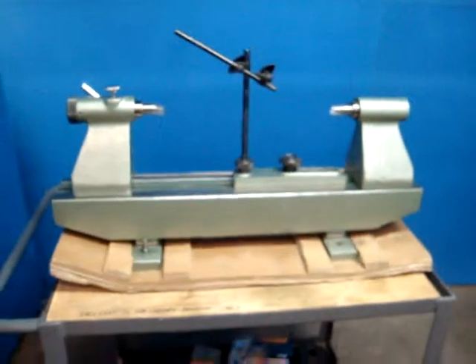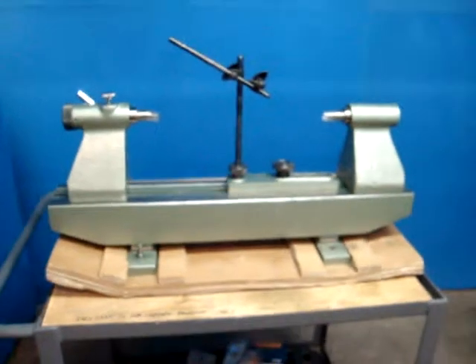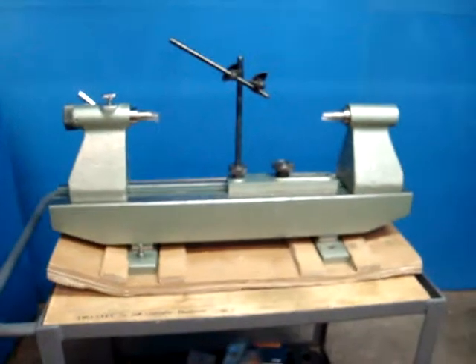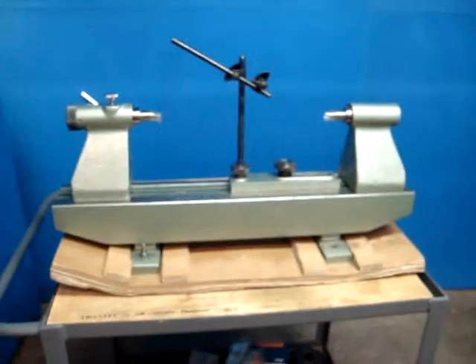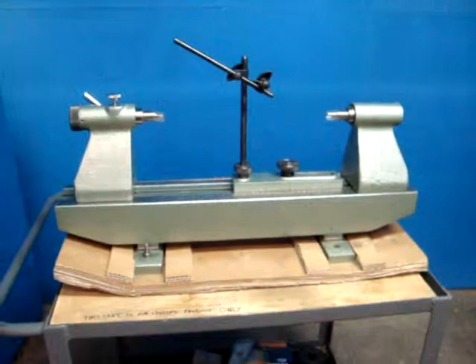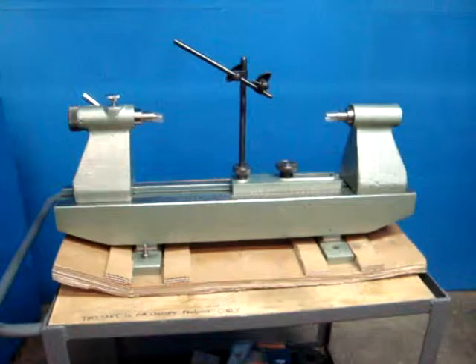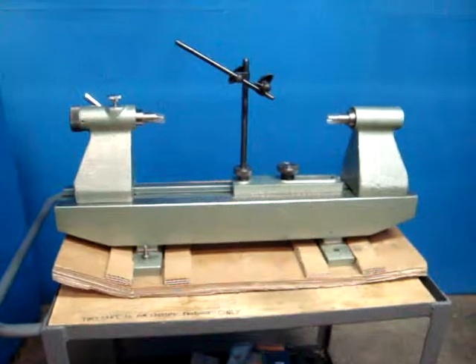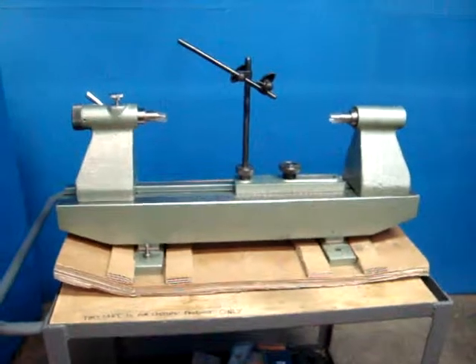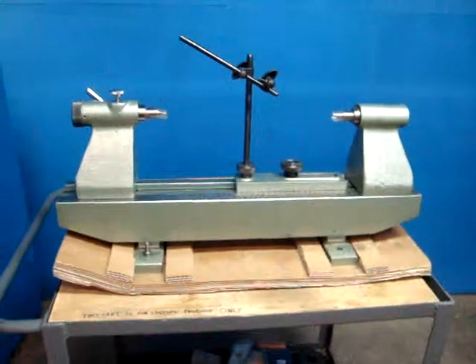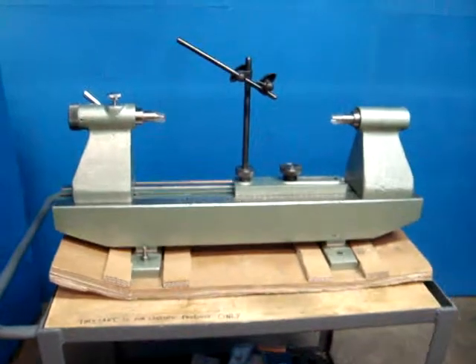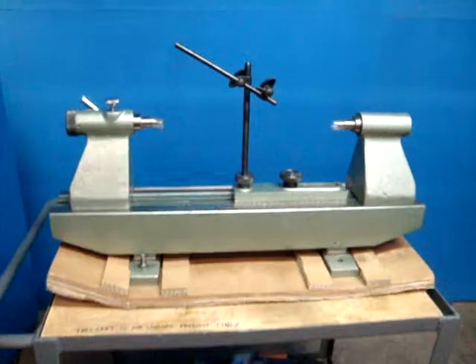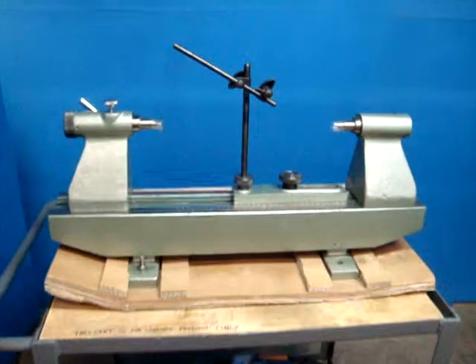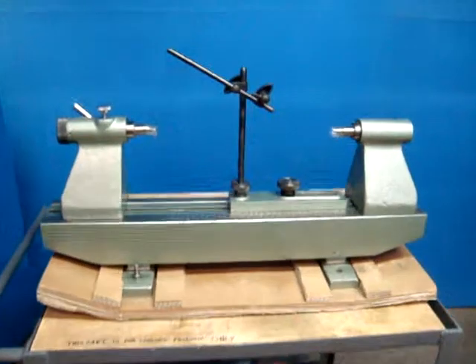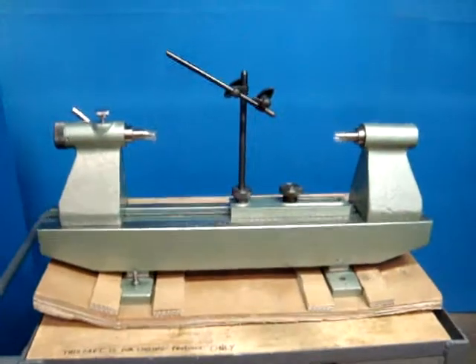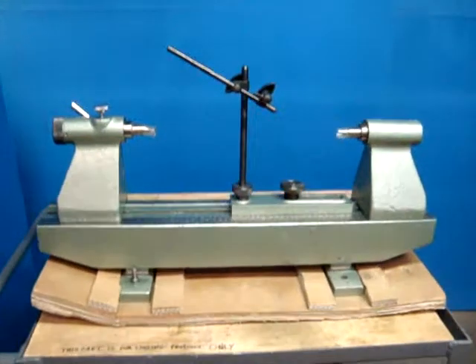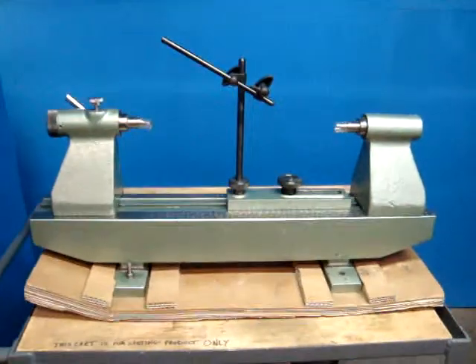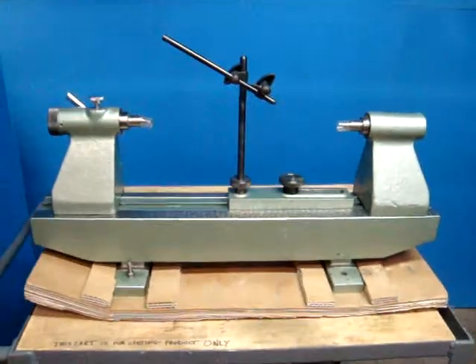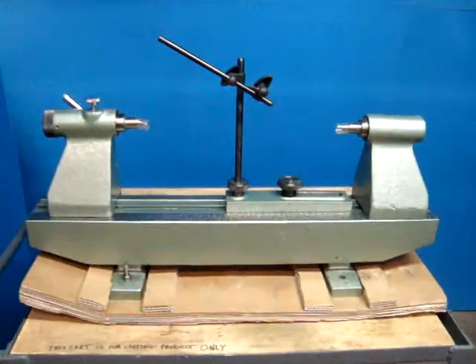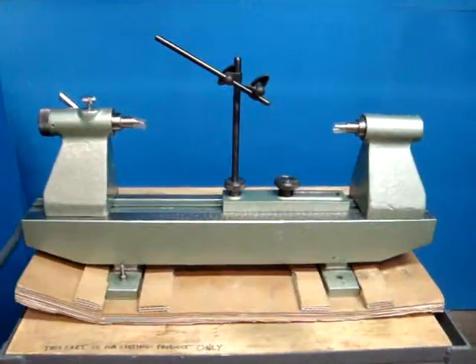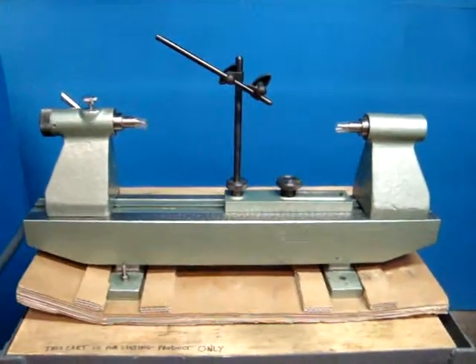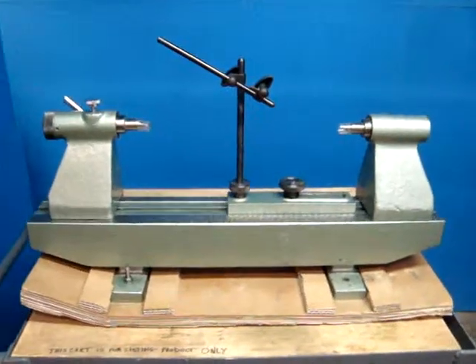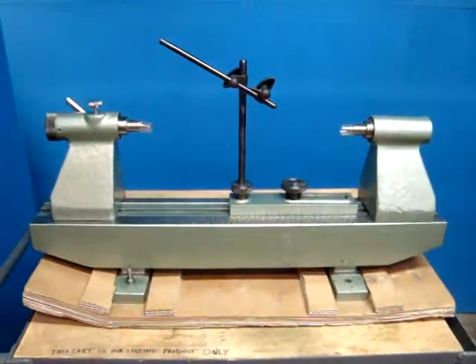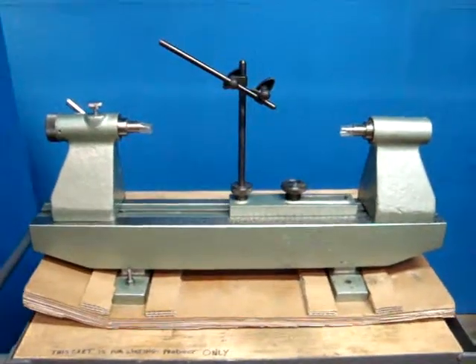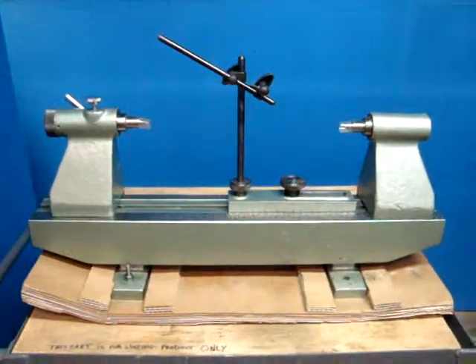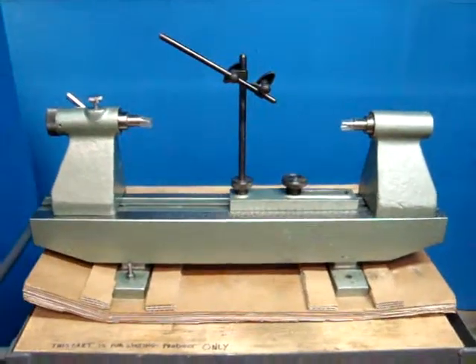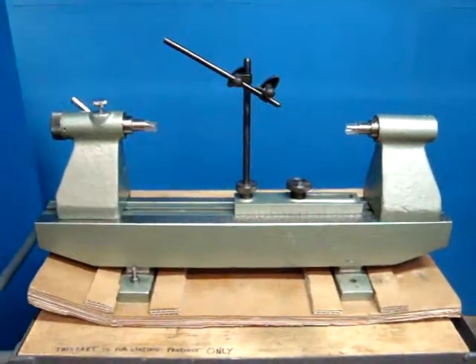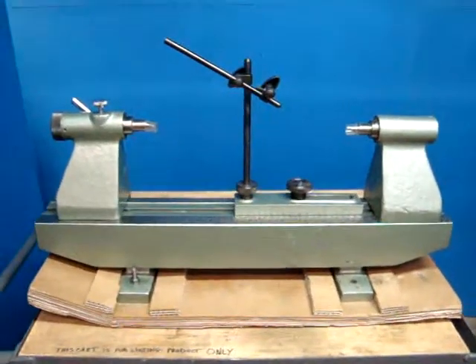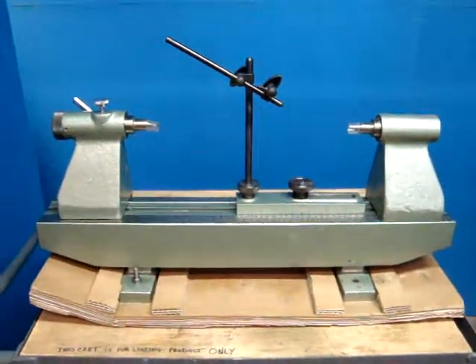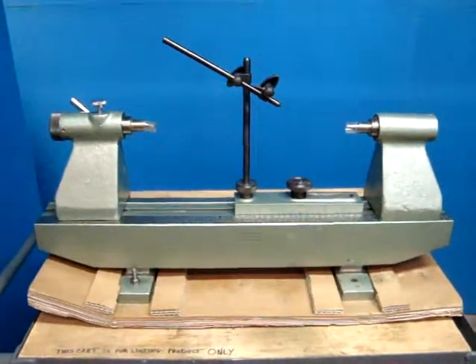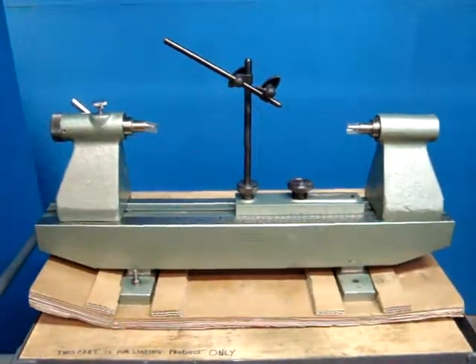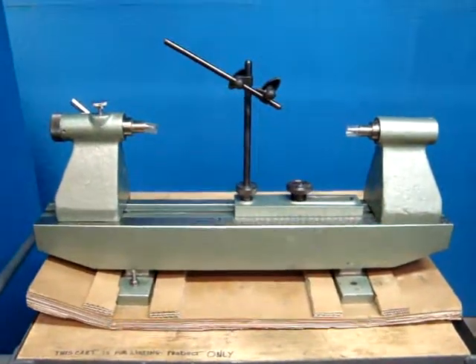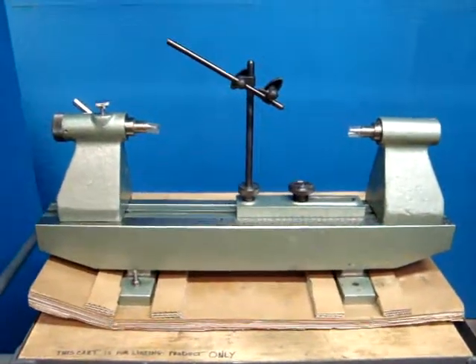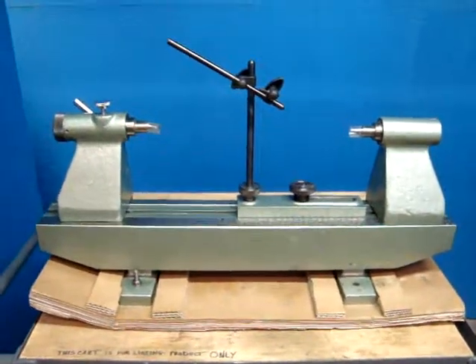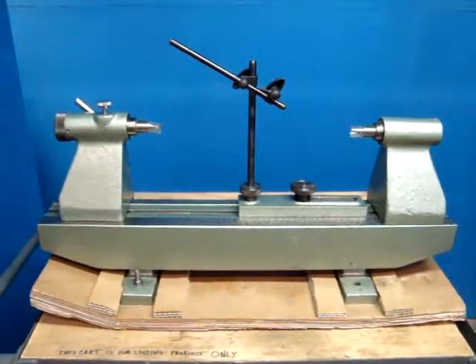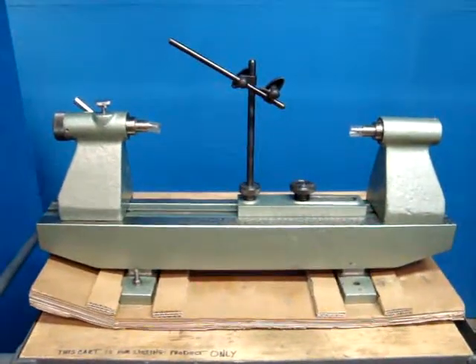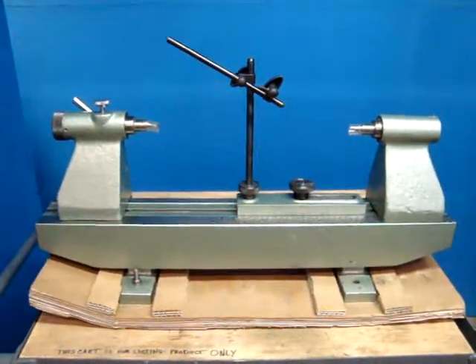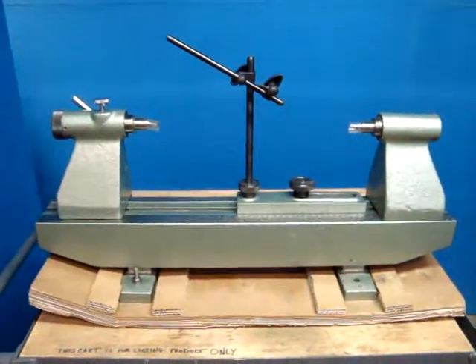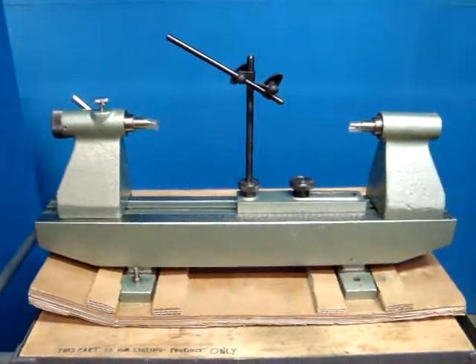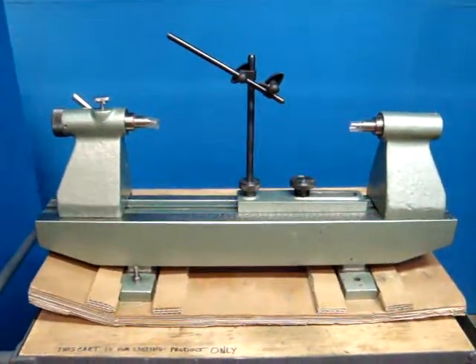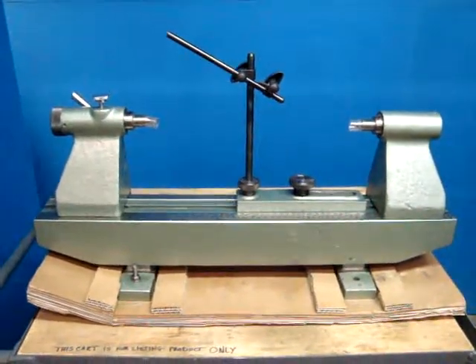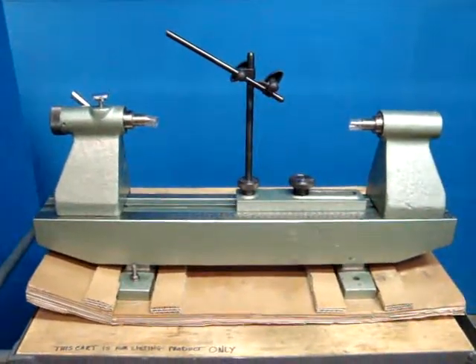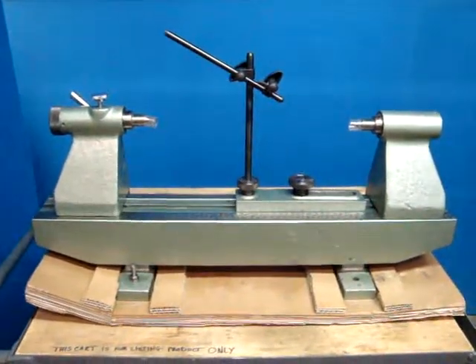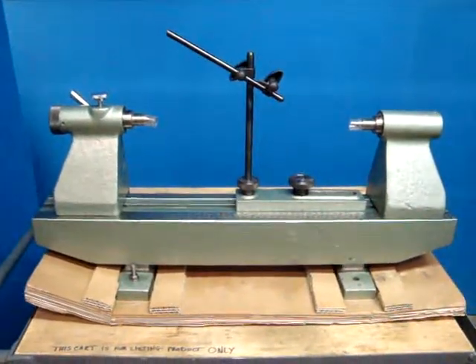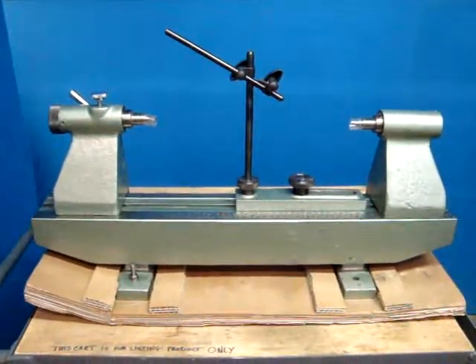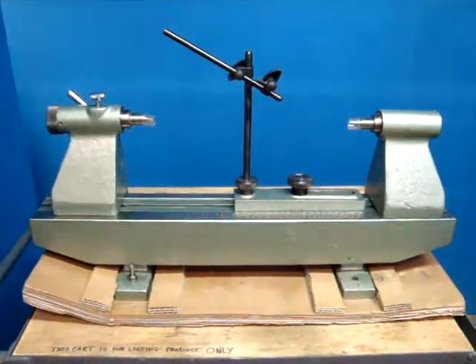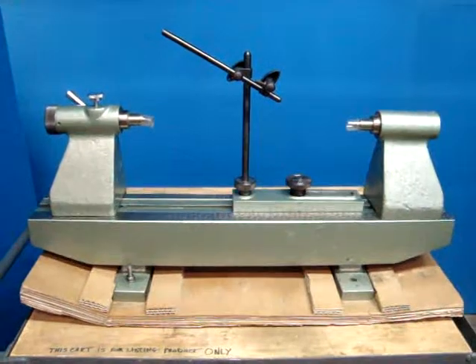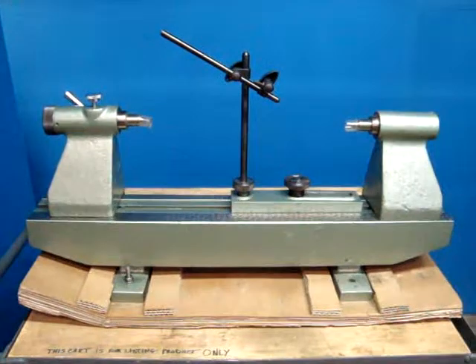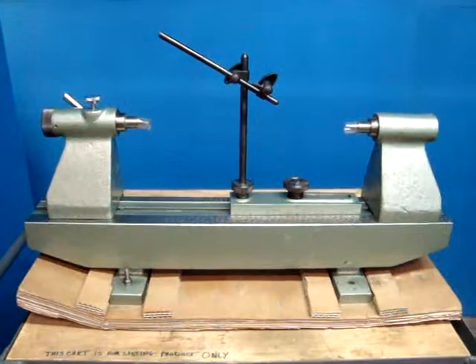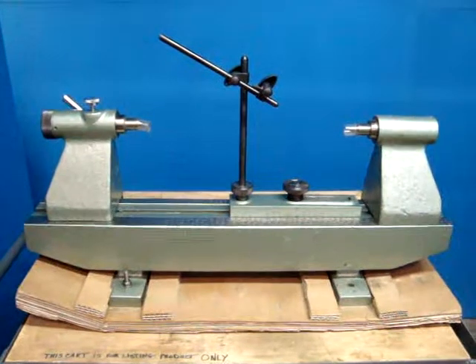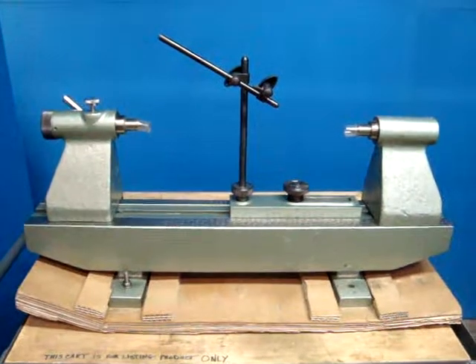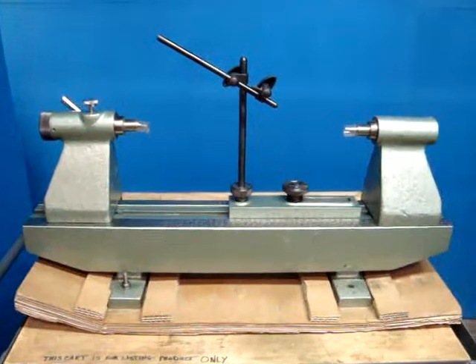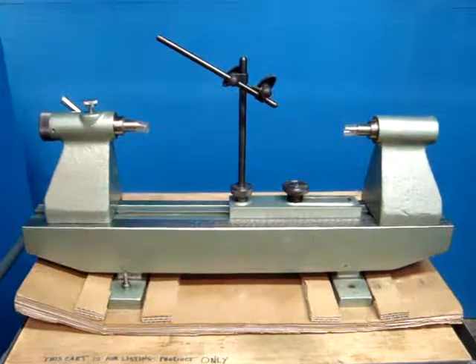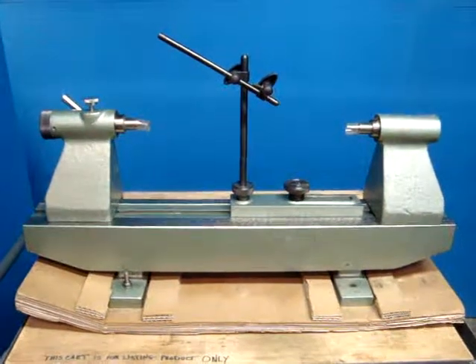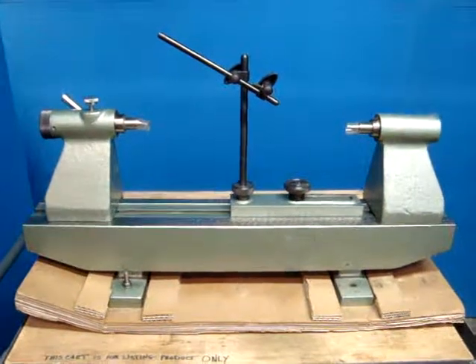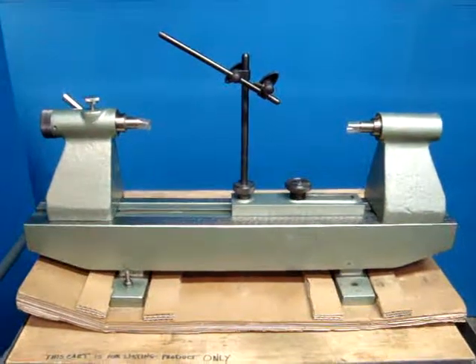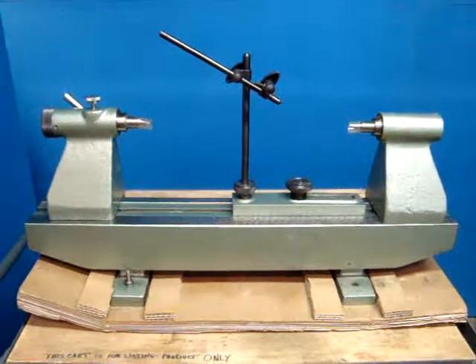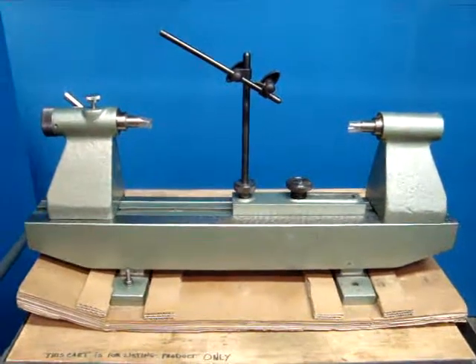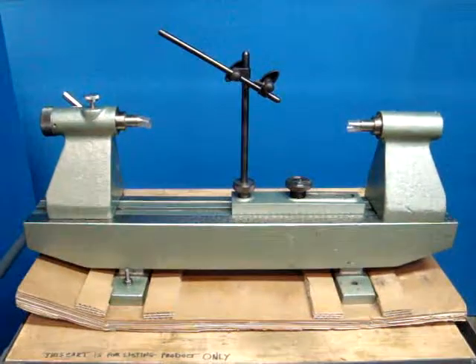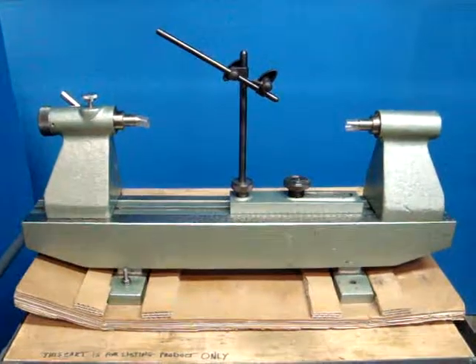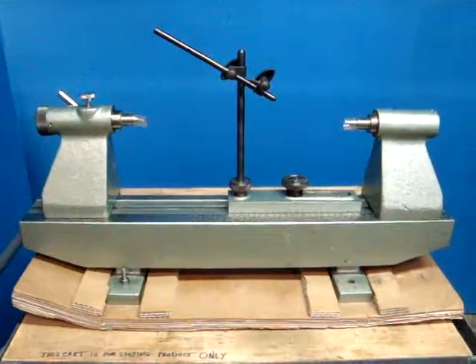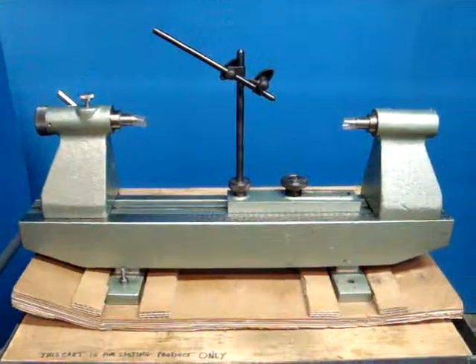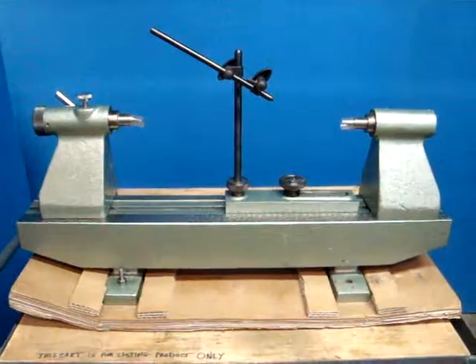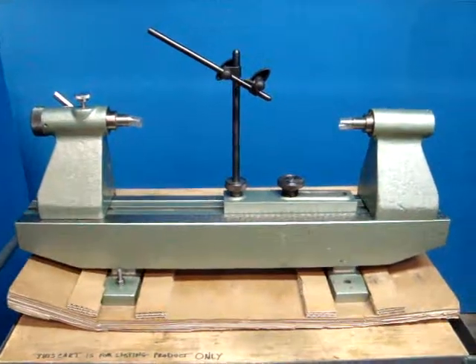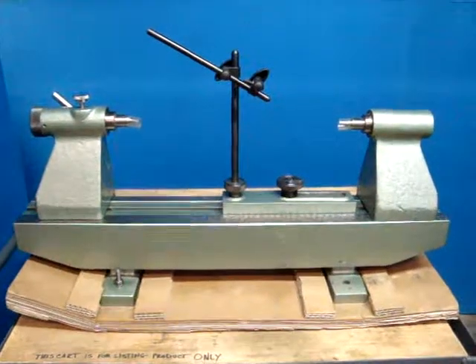So there you have it — the SPI 15 three-quarter inch bench center. We thank you for looking at our product.